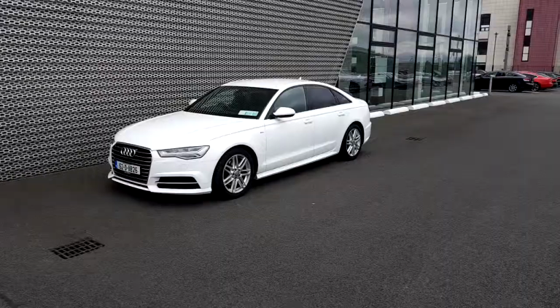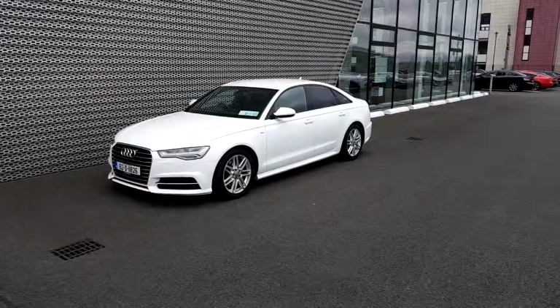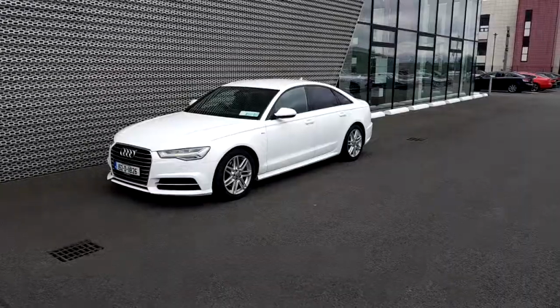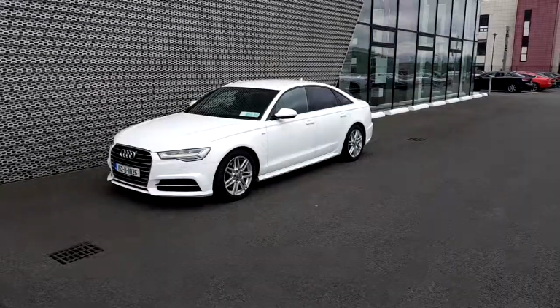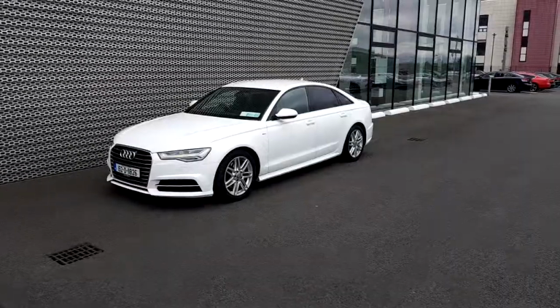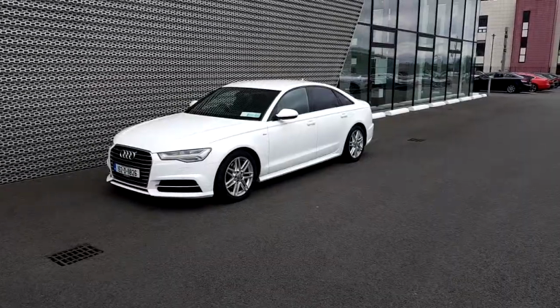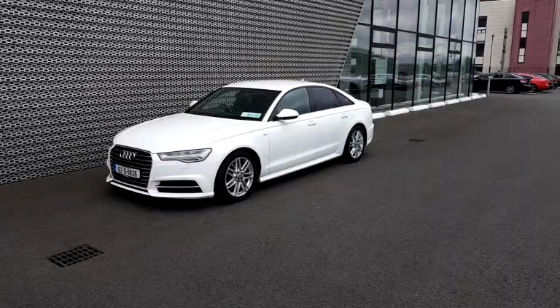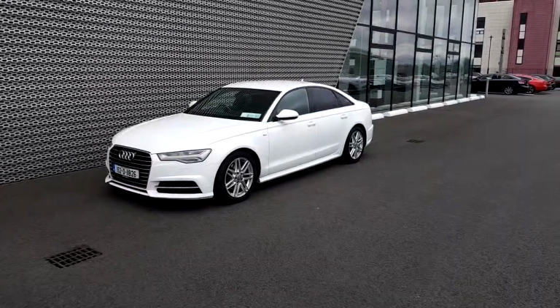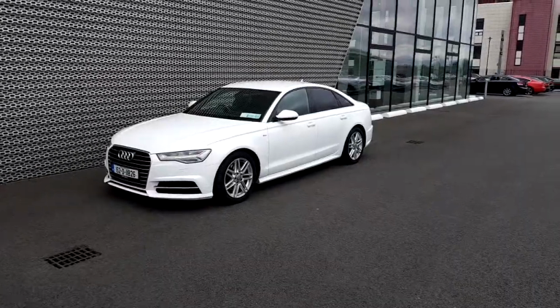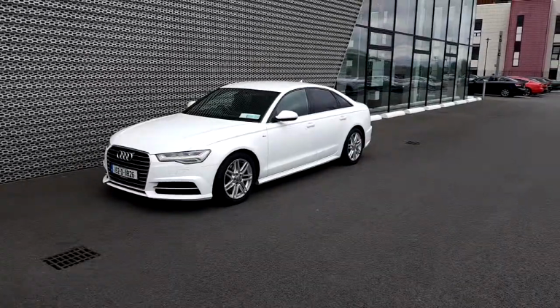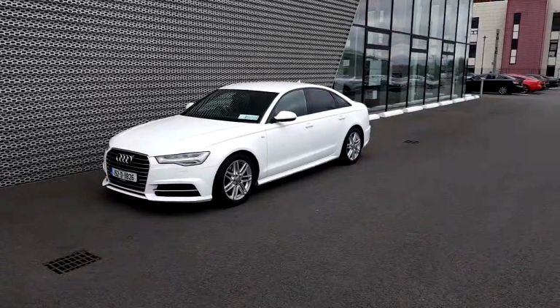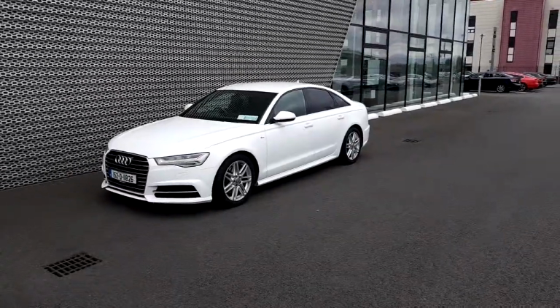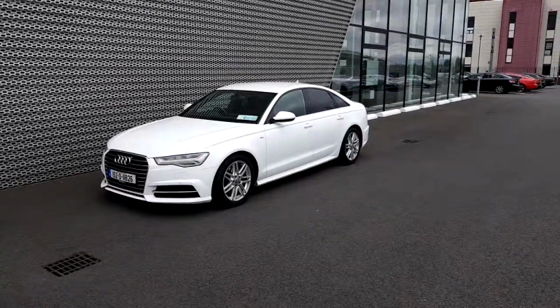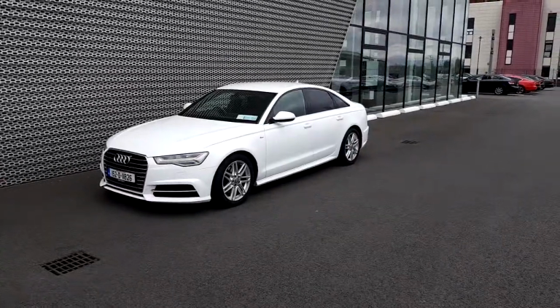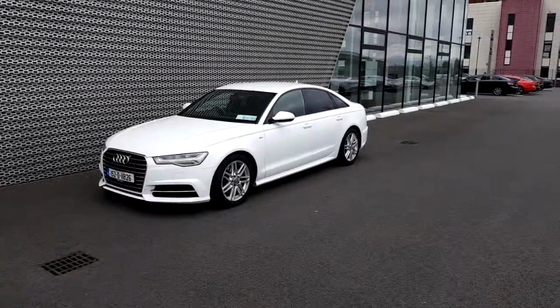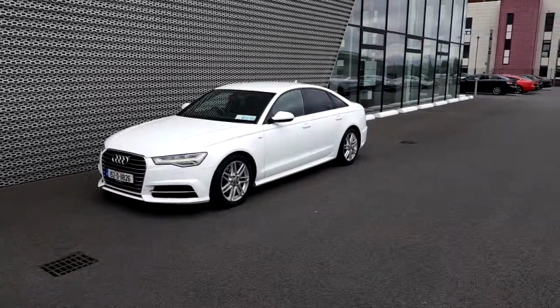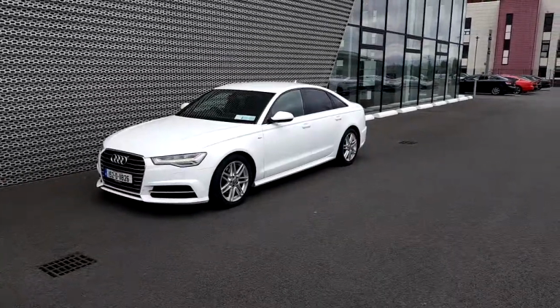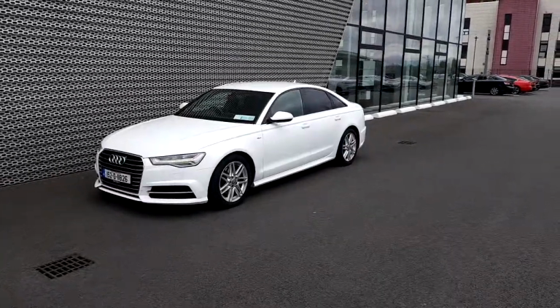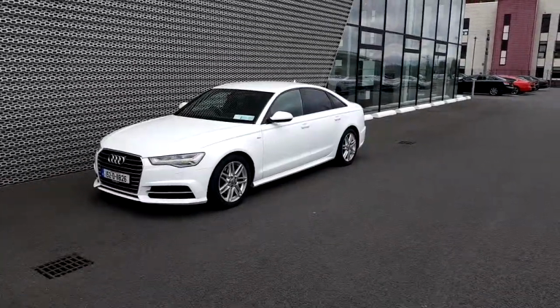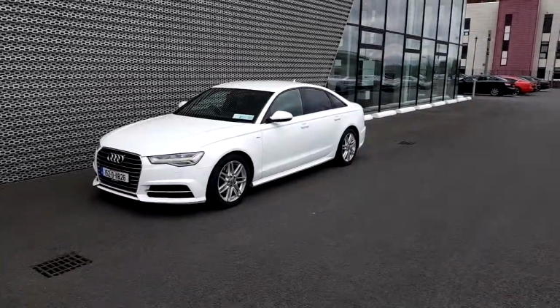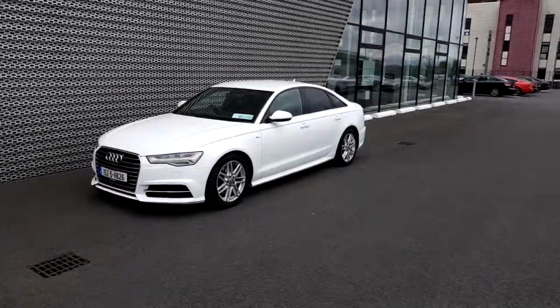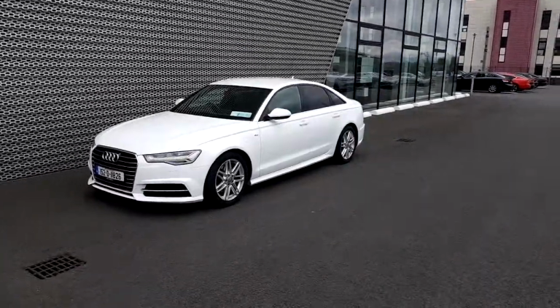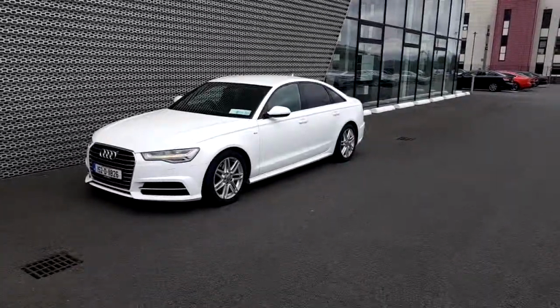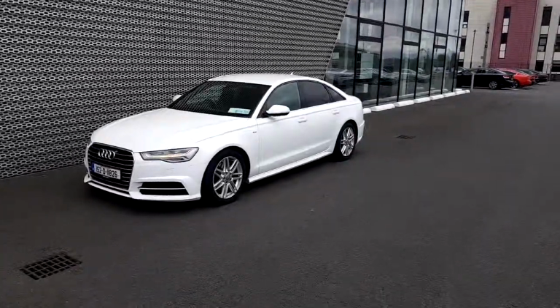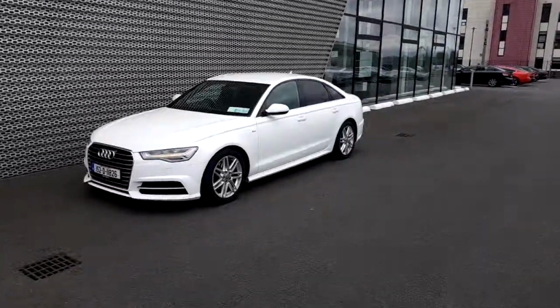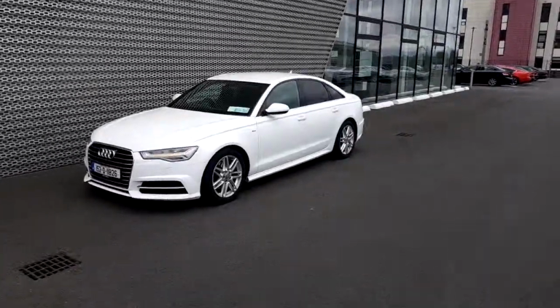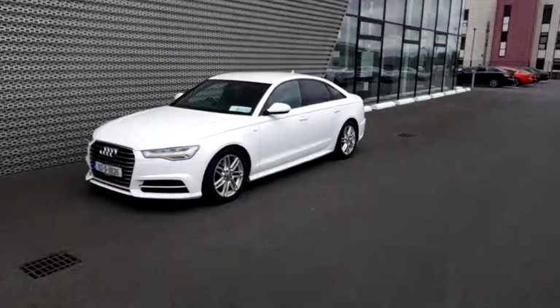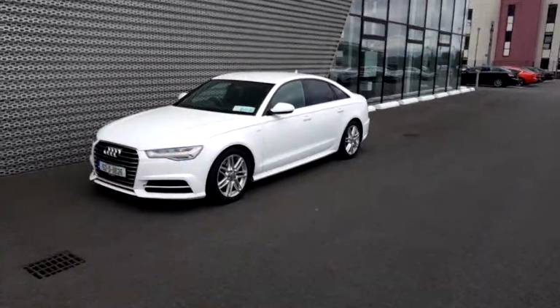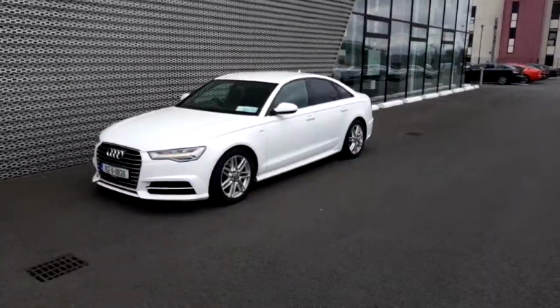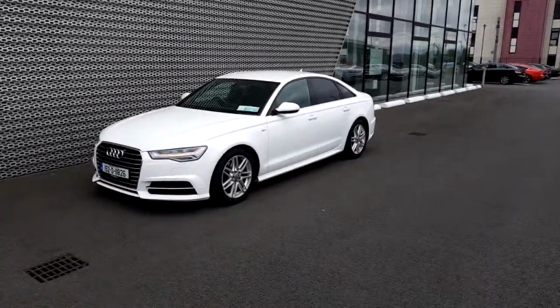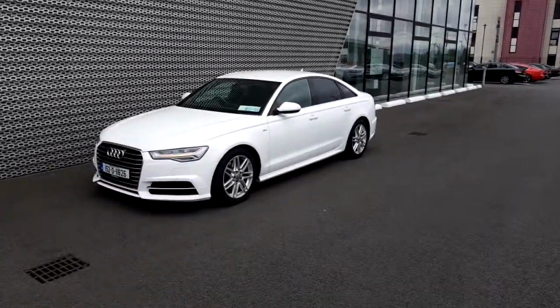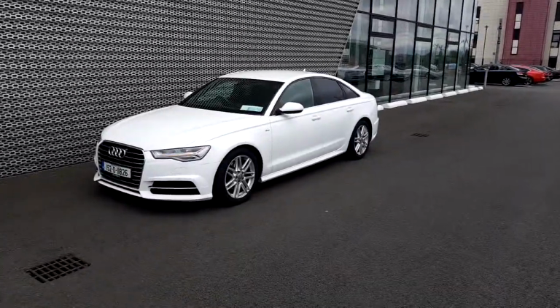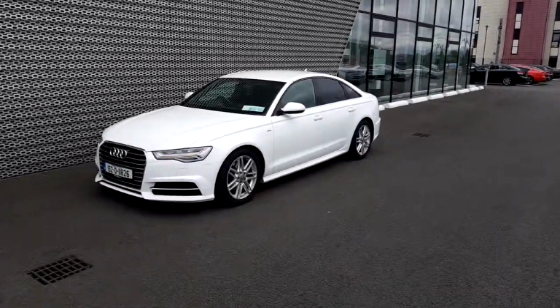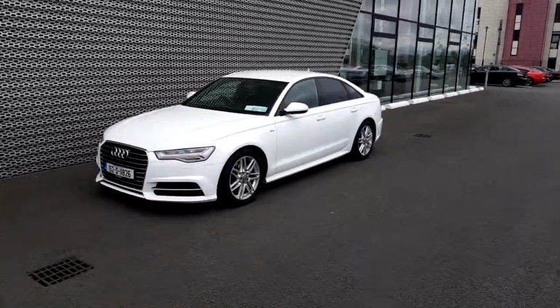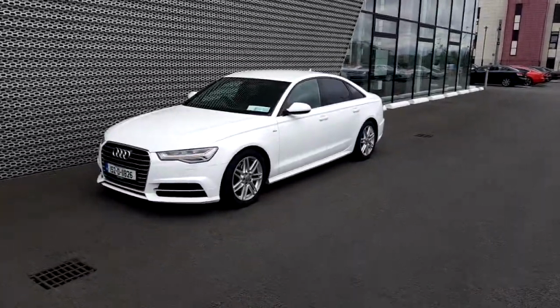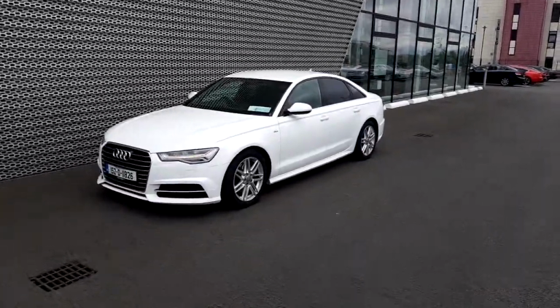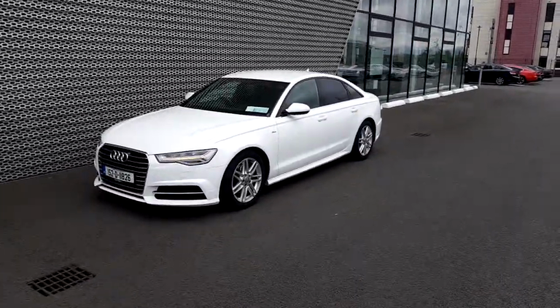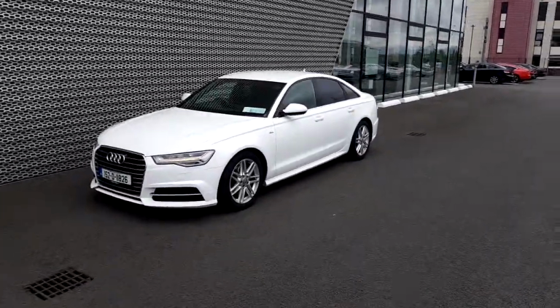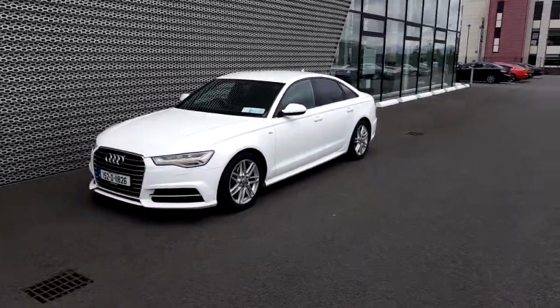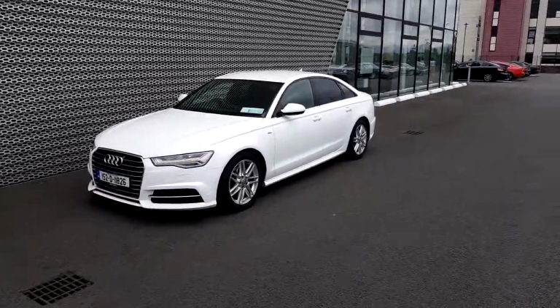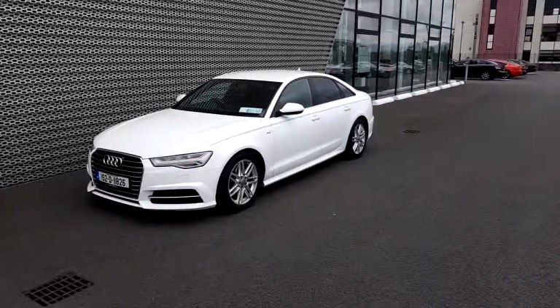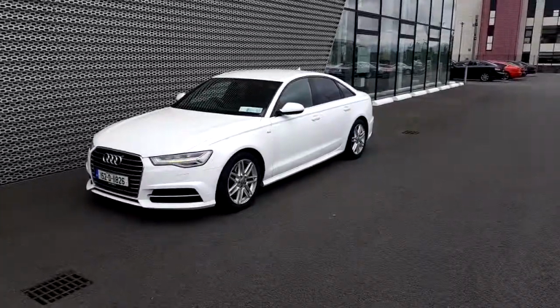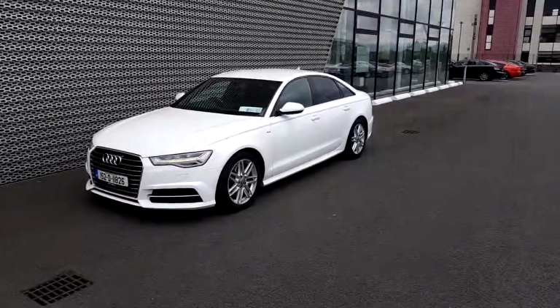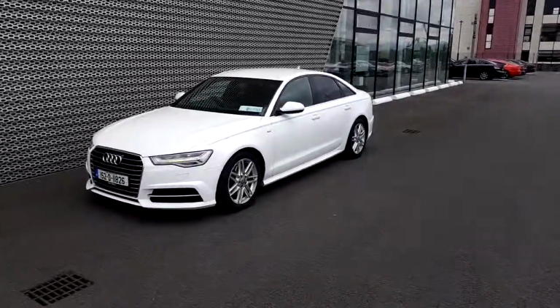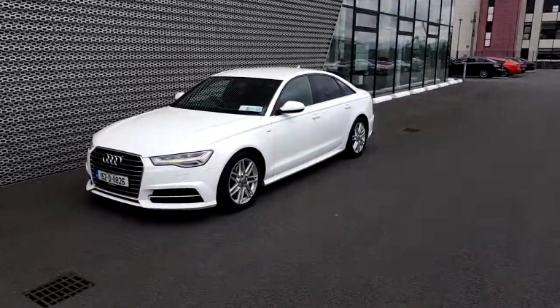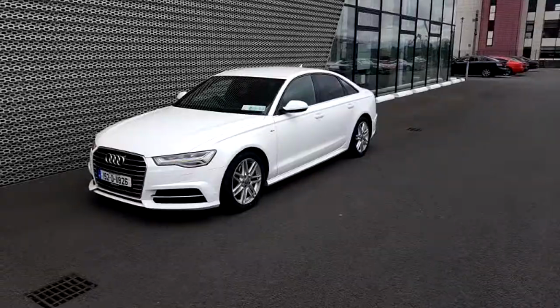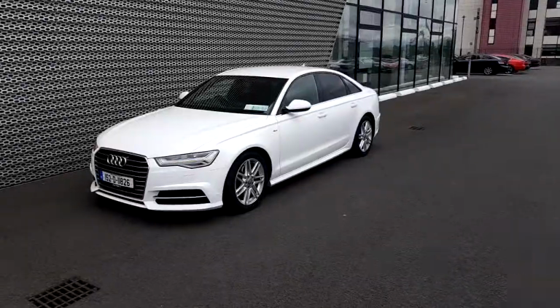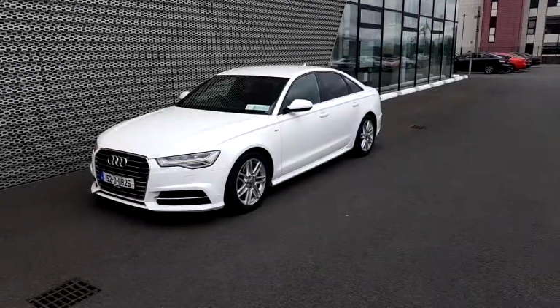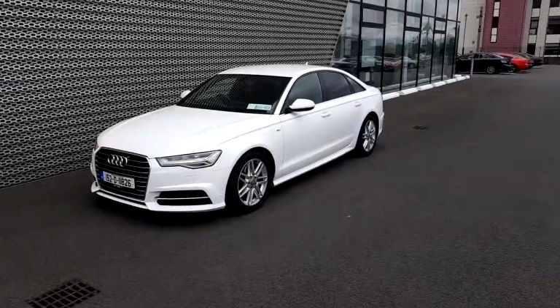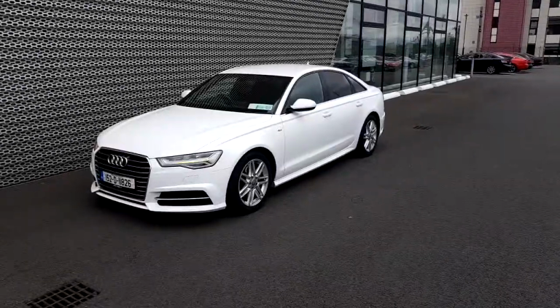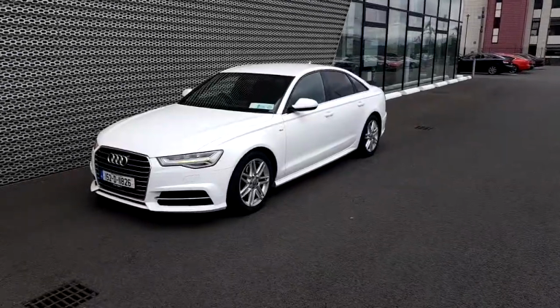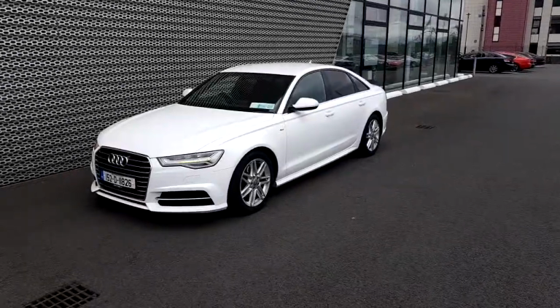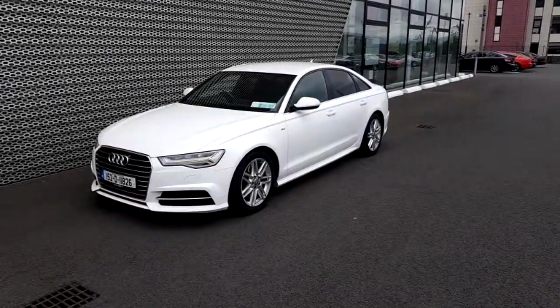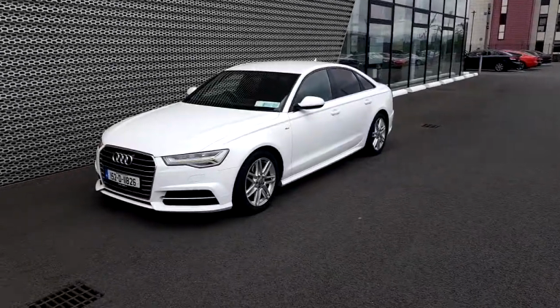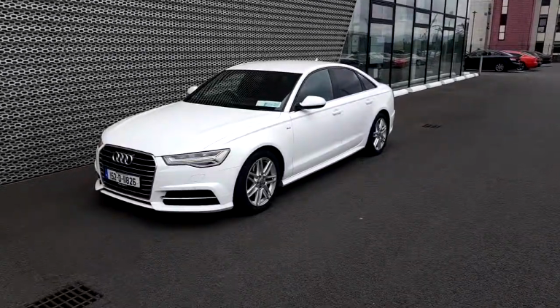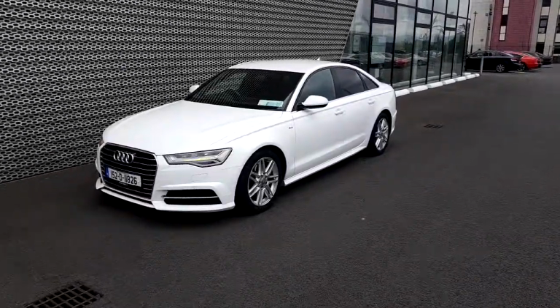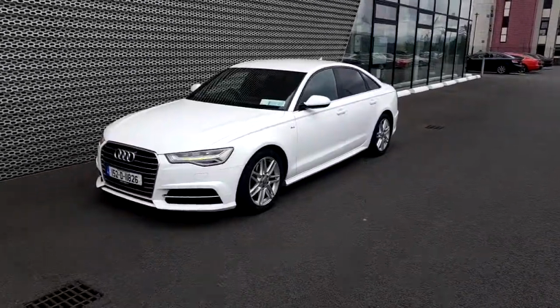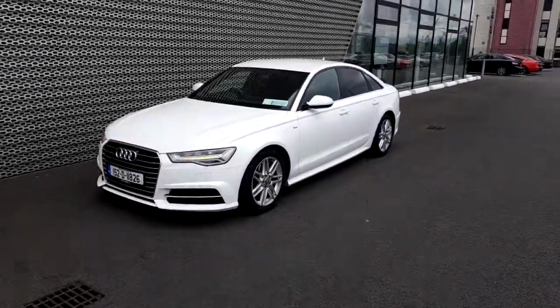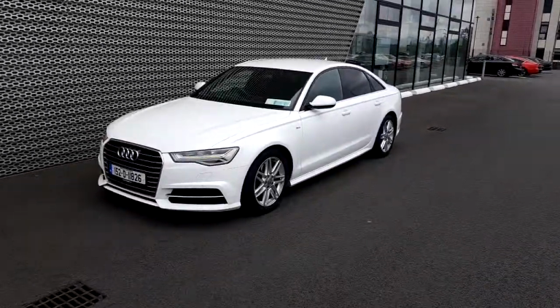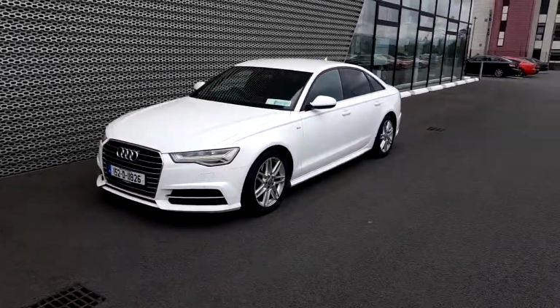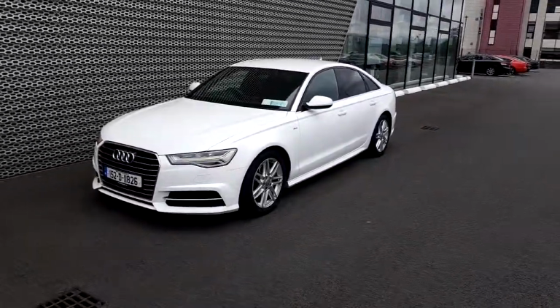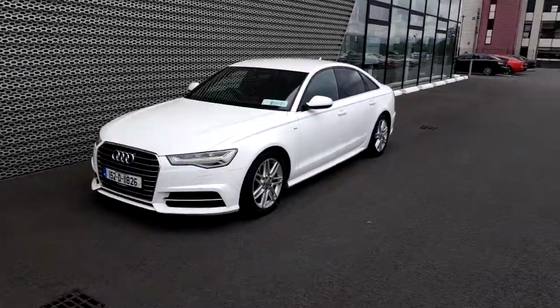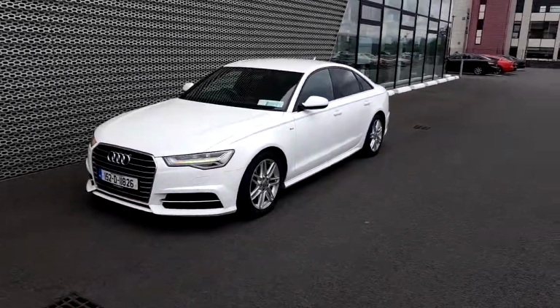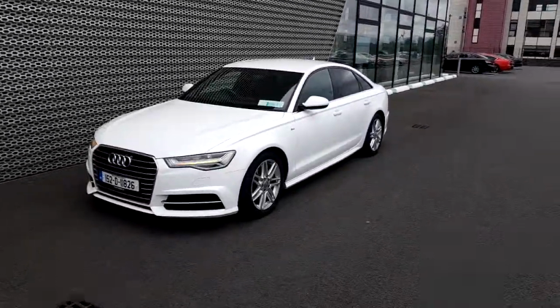Welcome to Audi Approved Used Online. My name is Adrian from Audi North Dublin and today we'll have a look at this beautiful 2015 Audi A6.